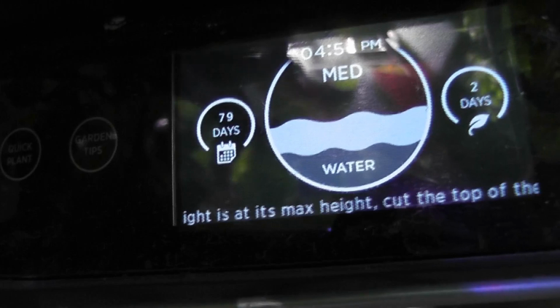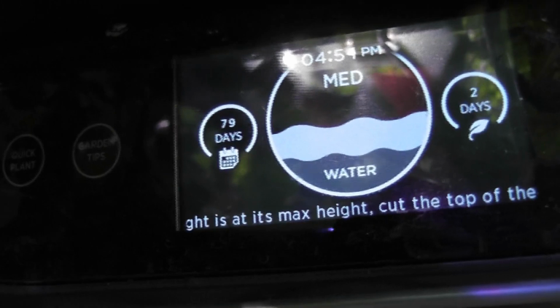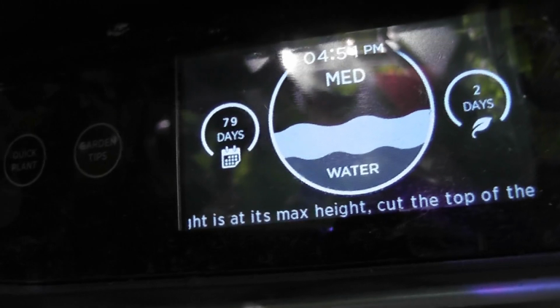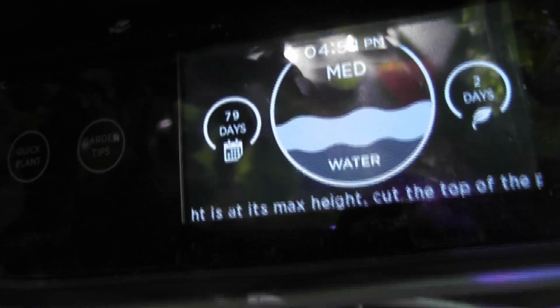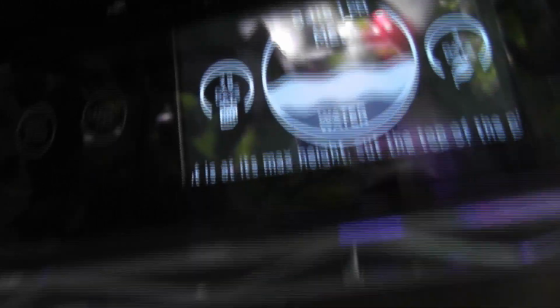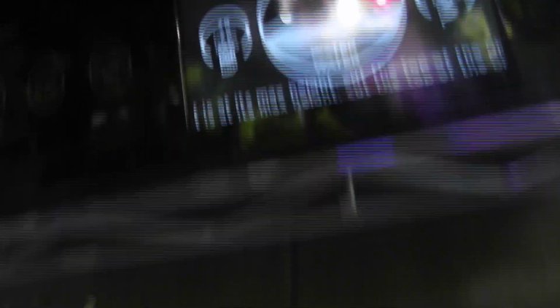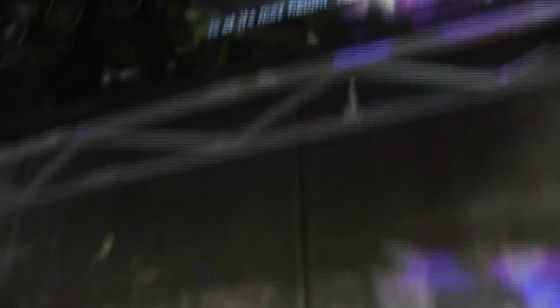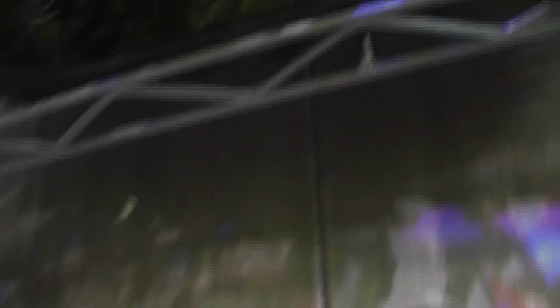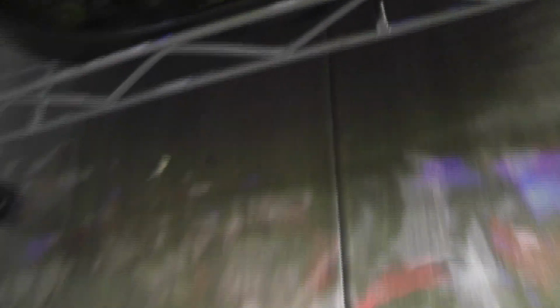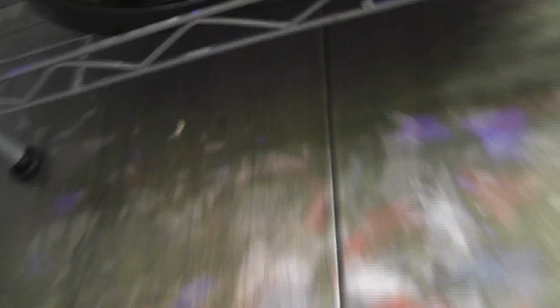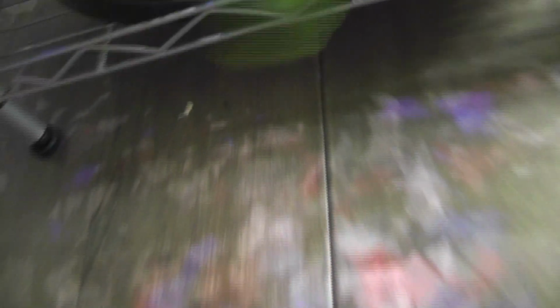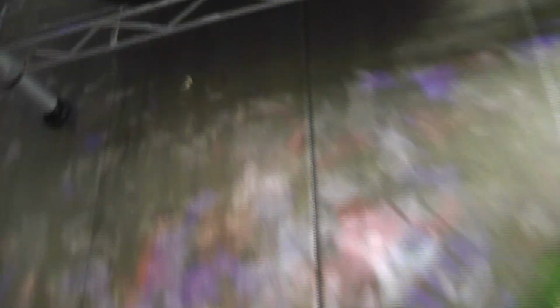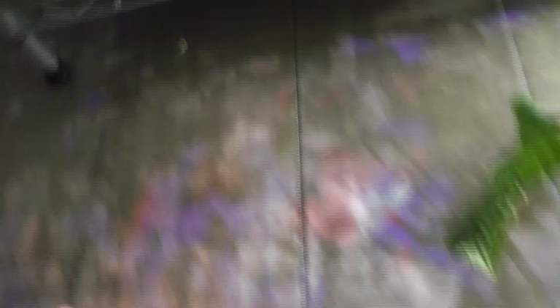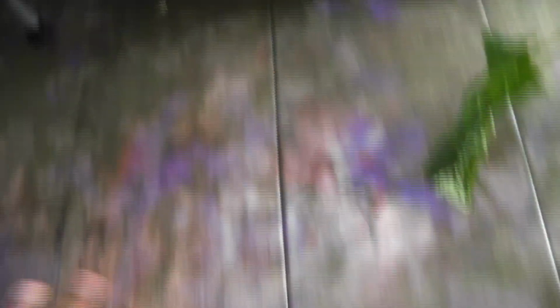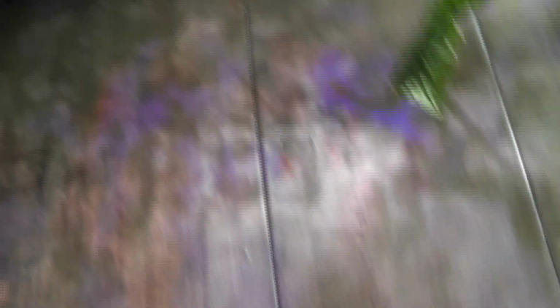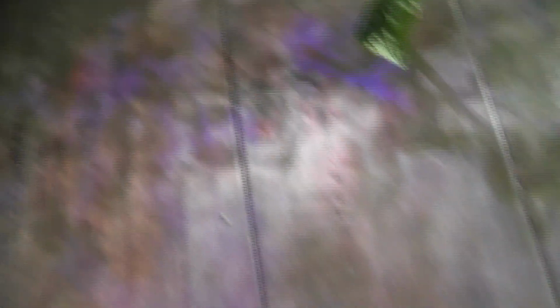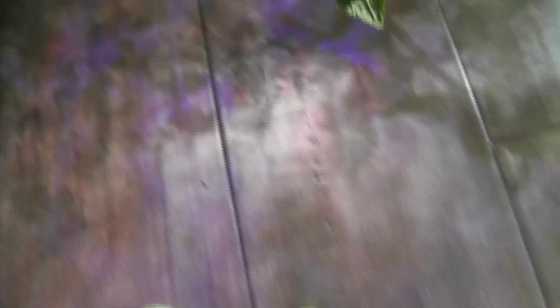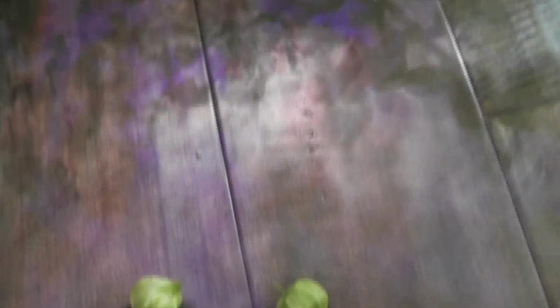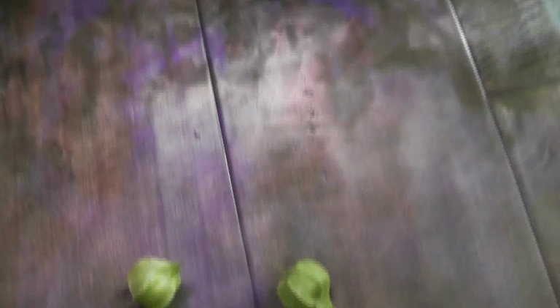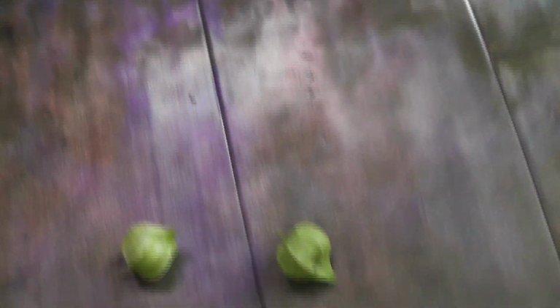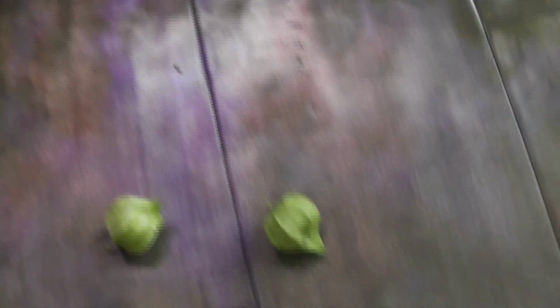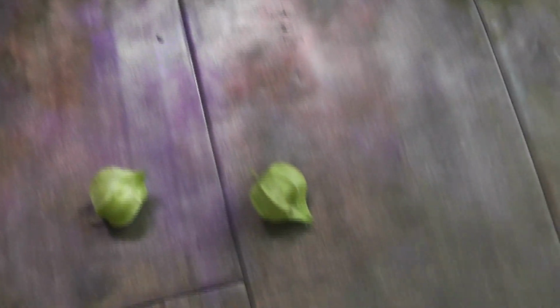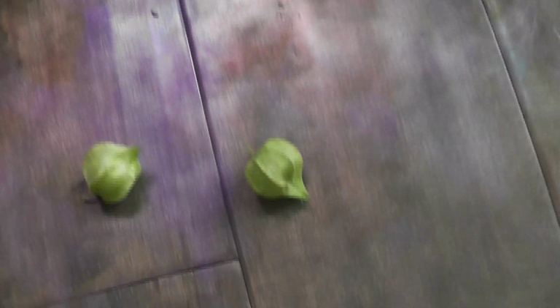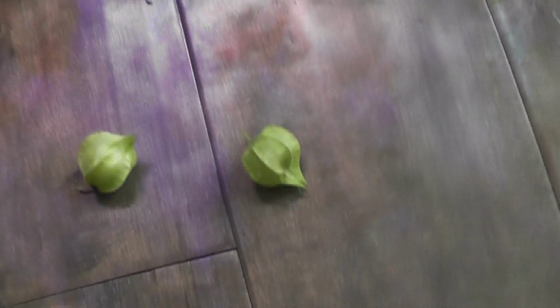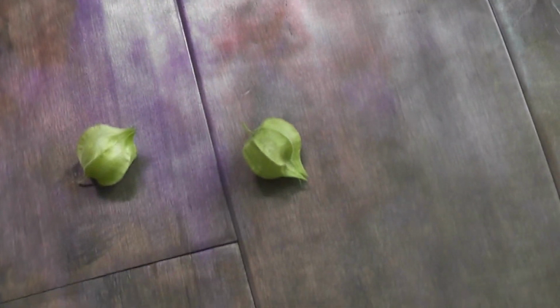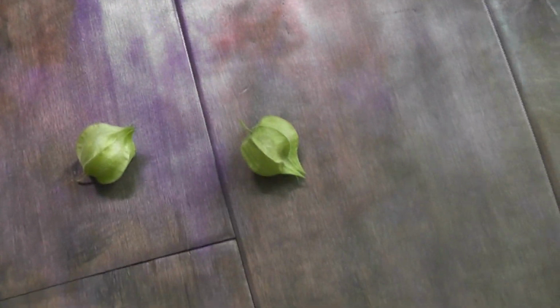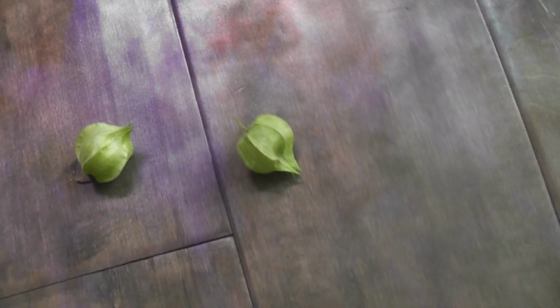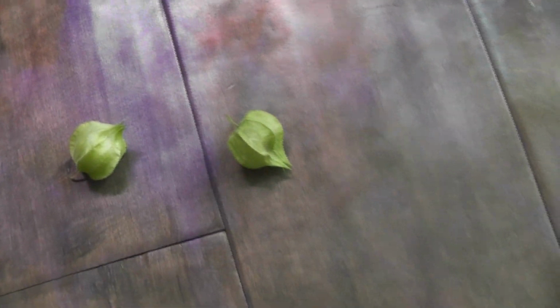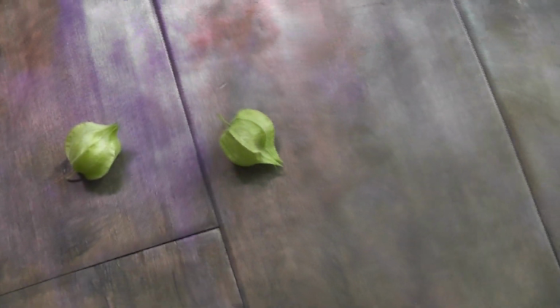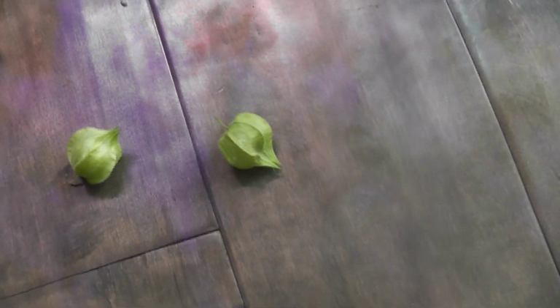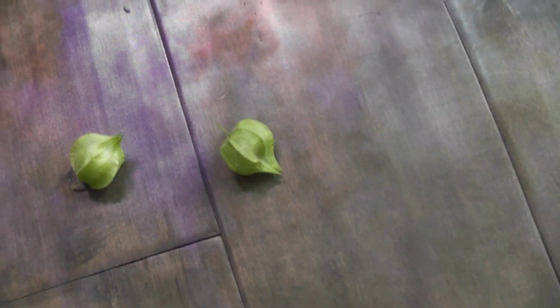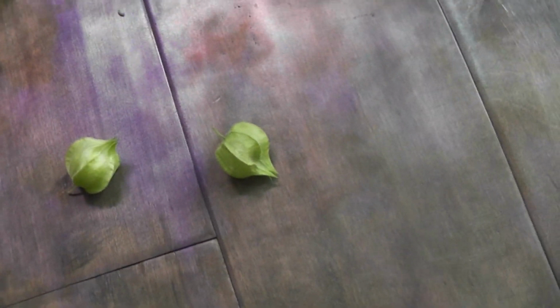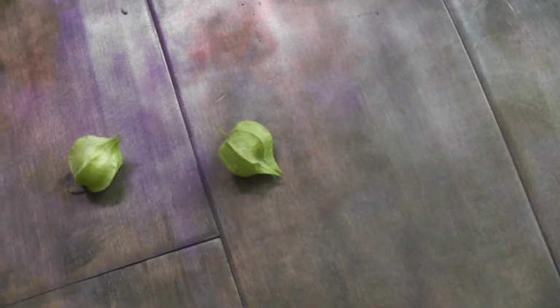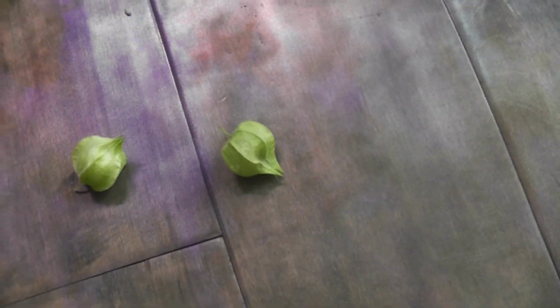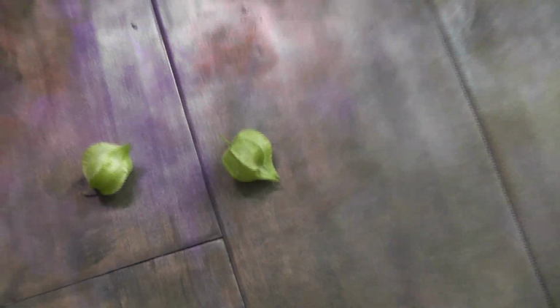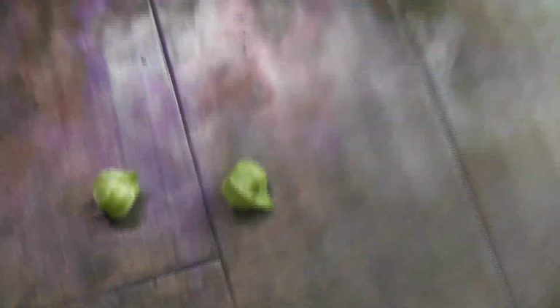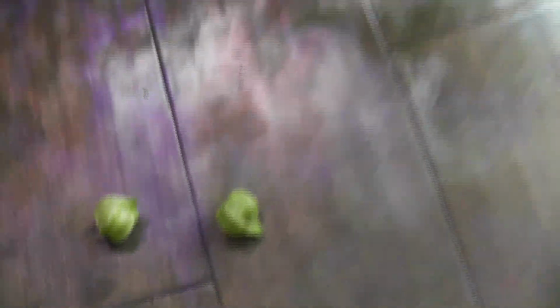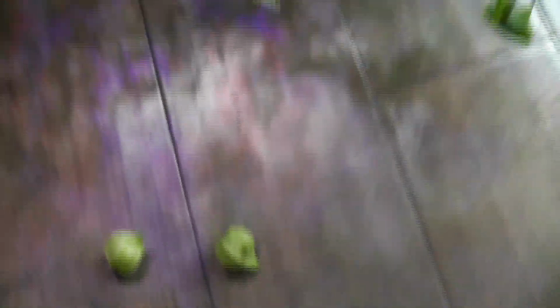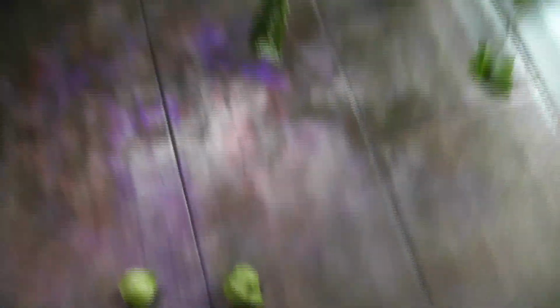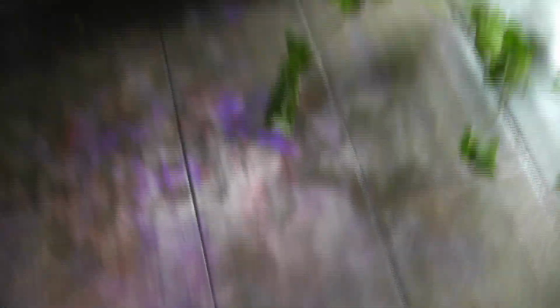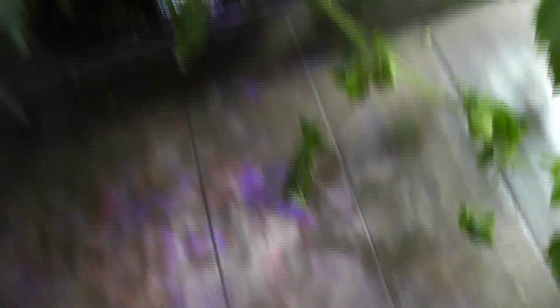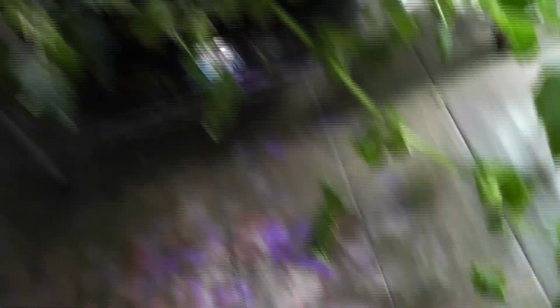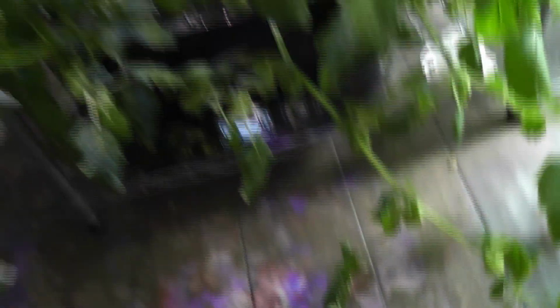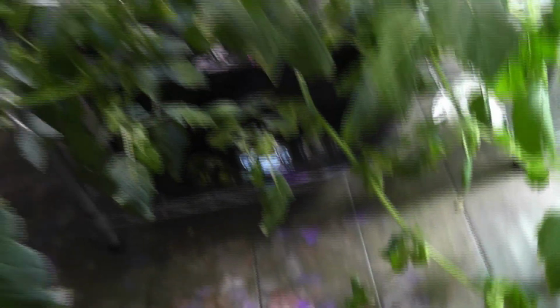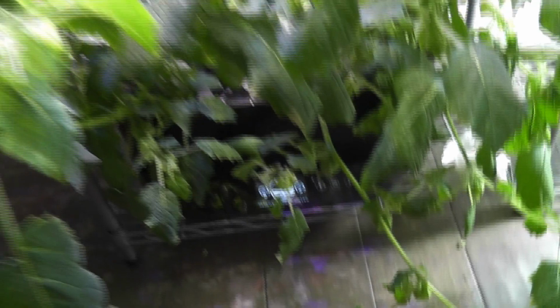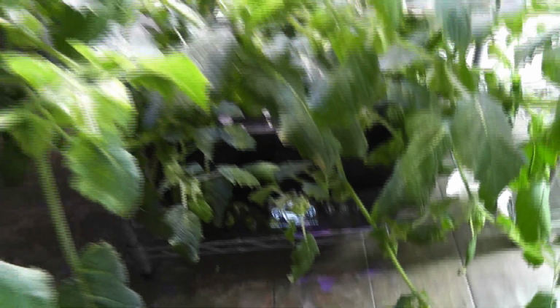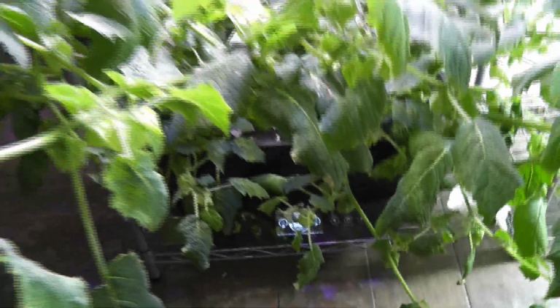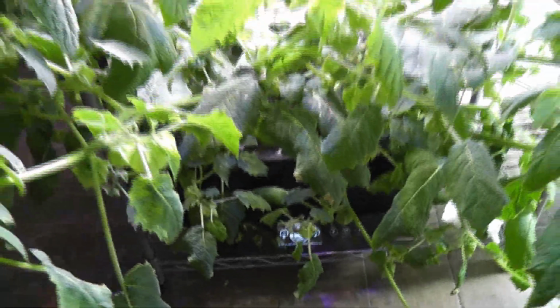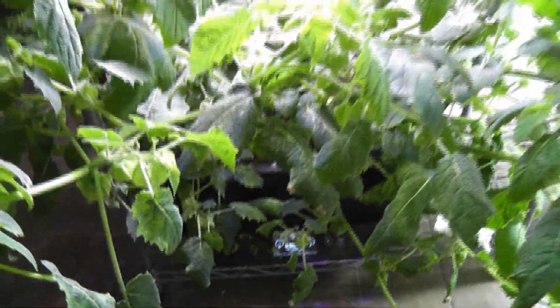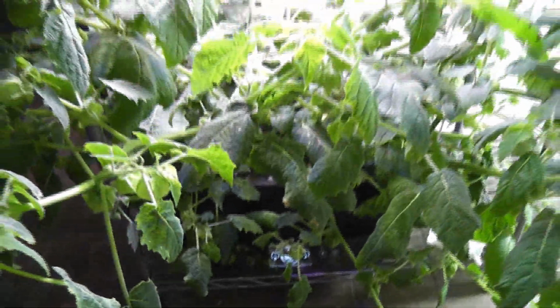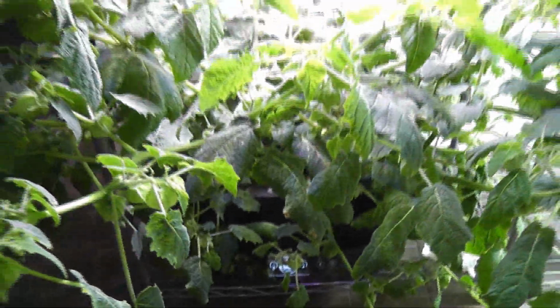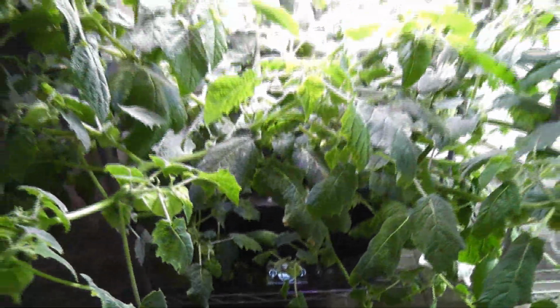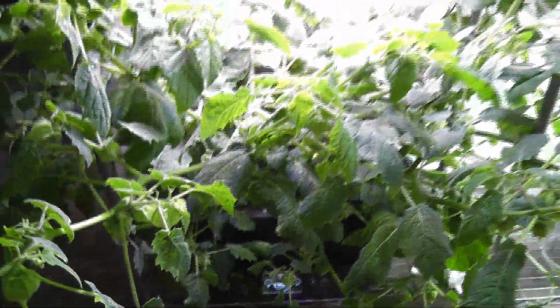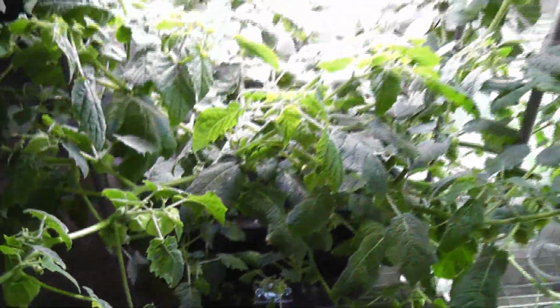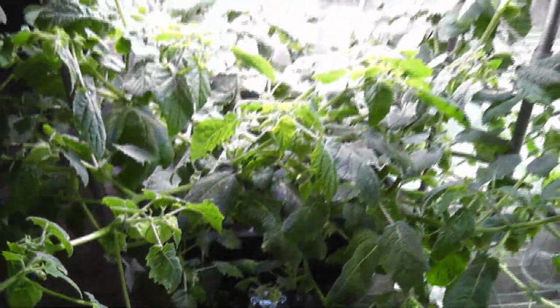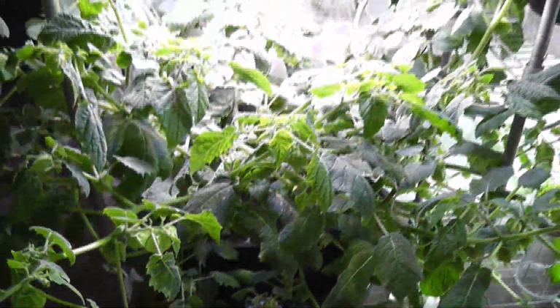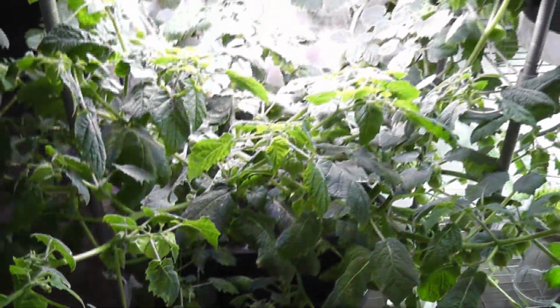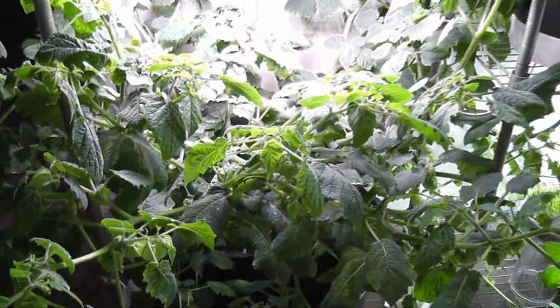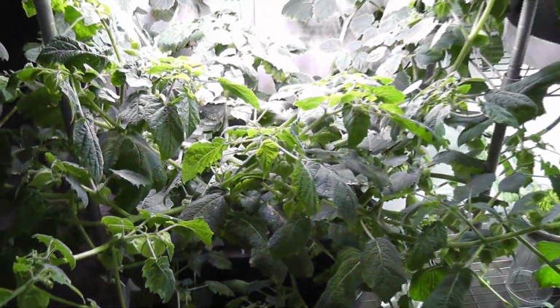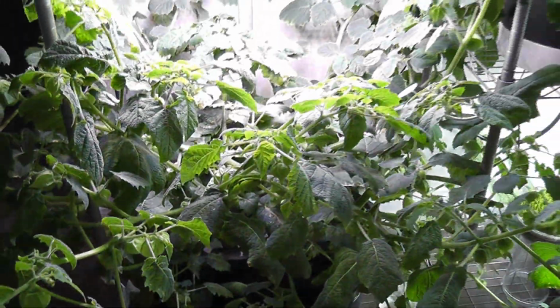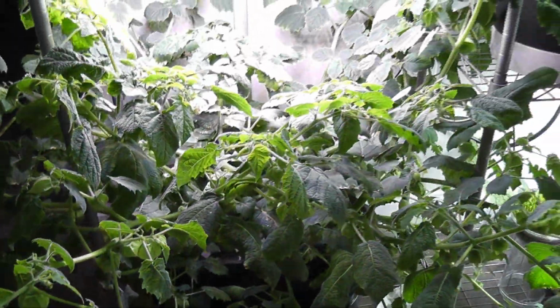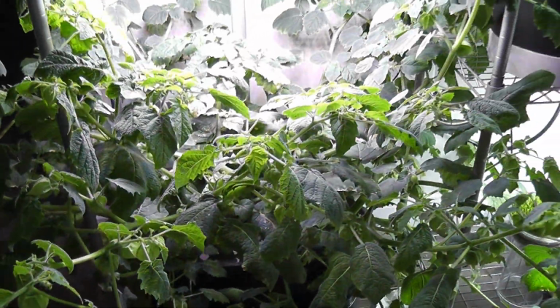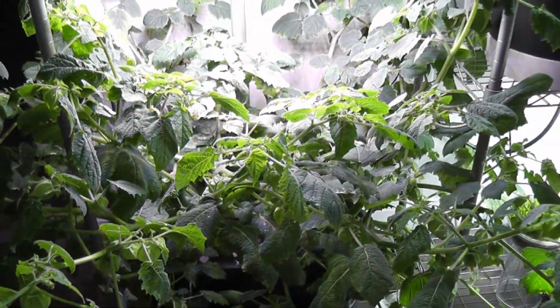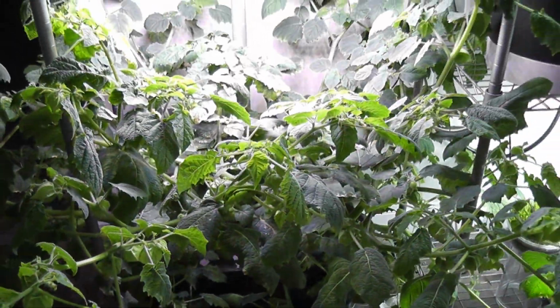Day 79. Two more ground cherries fell off. Plants are producing more and more flower buds and flowers.